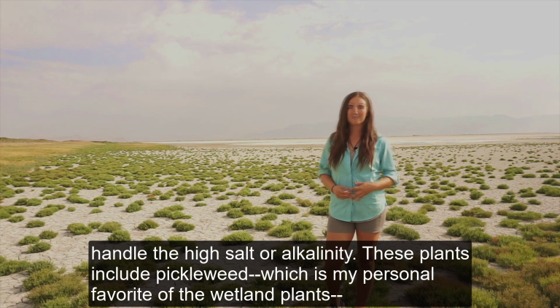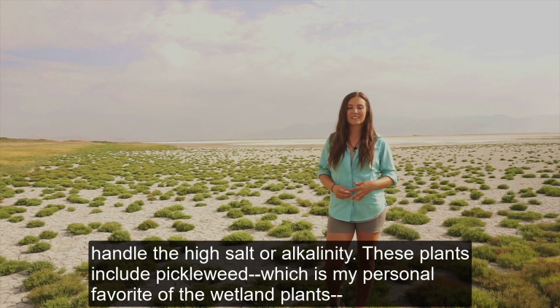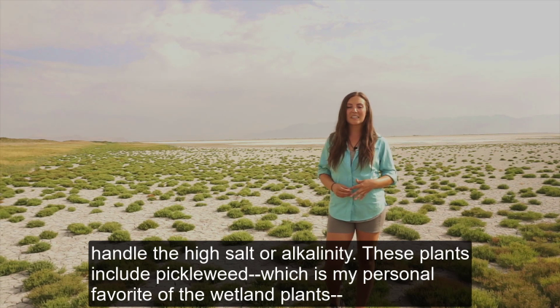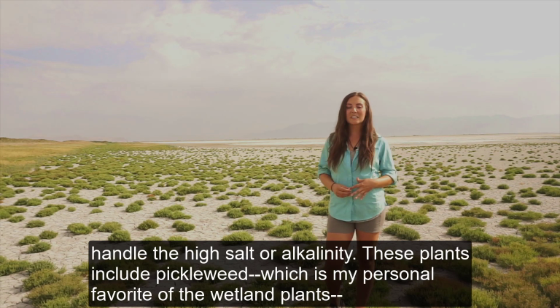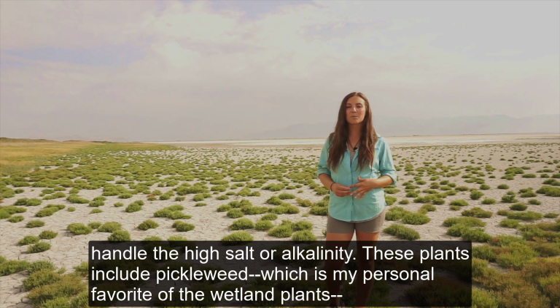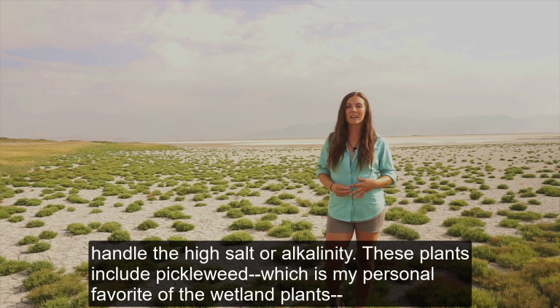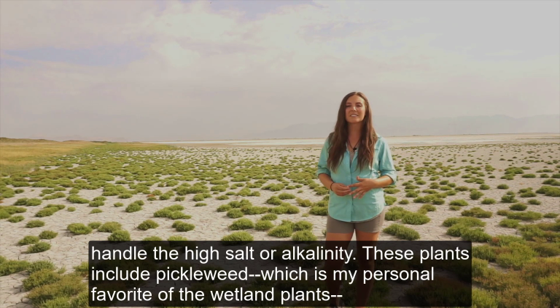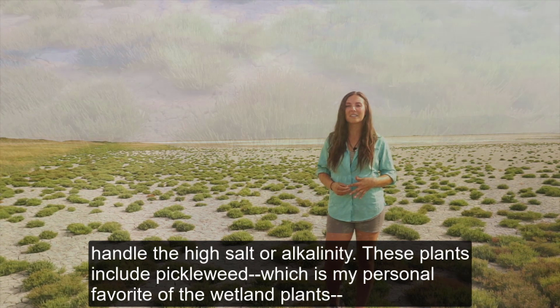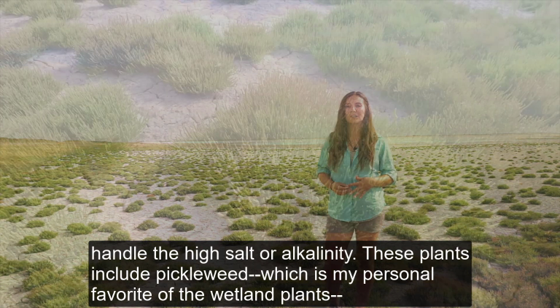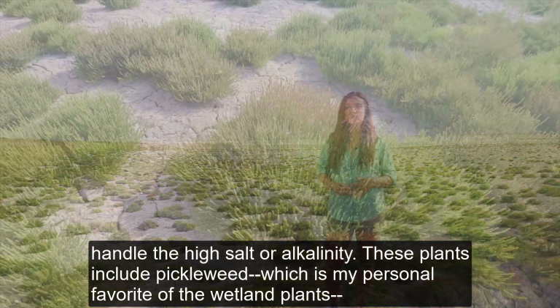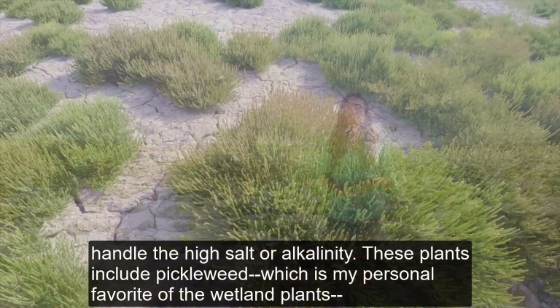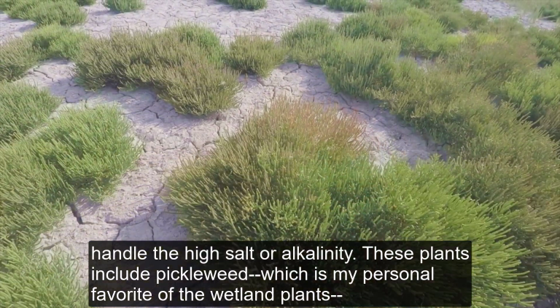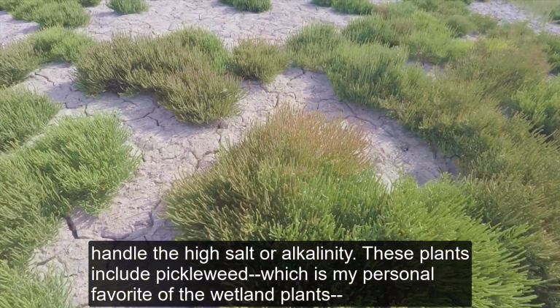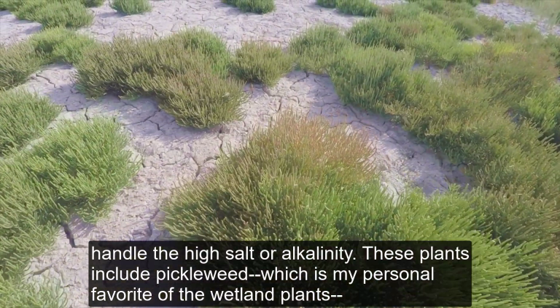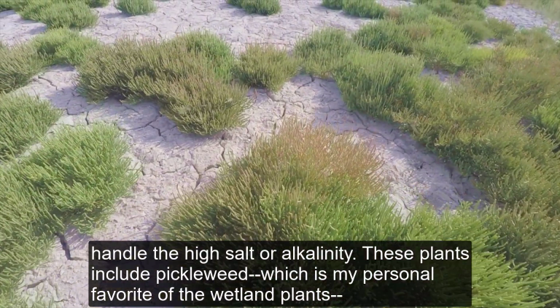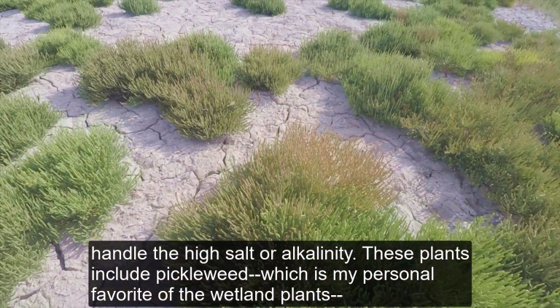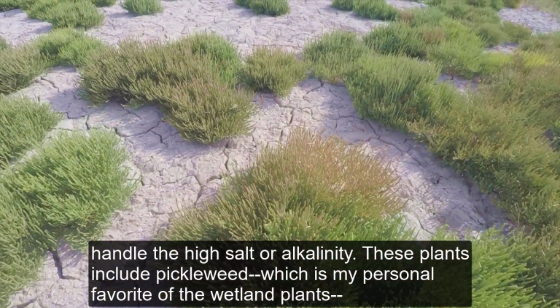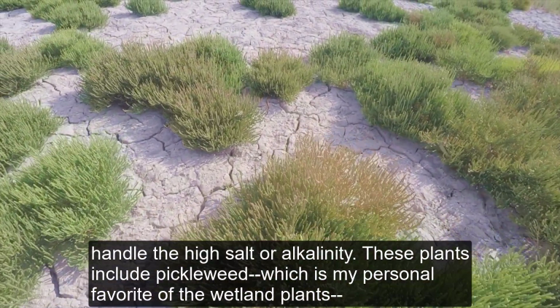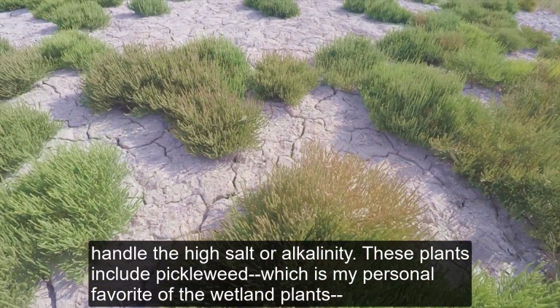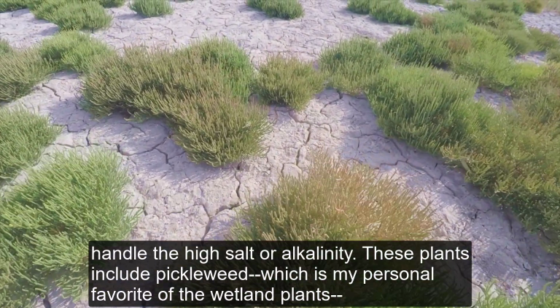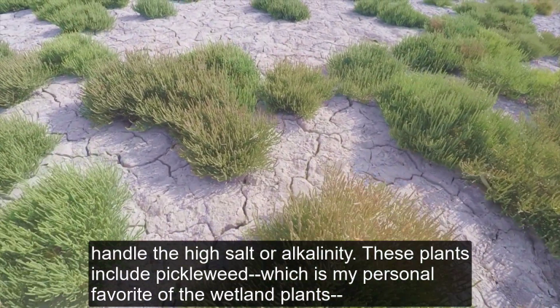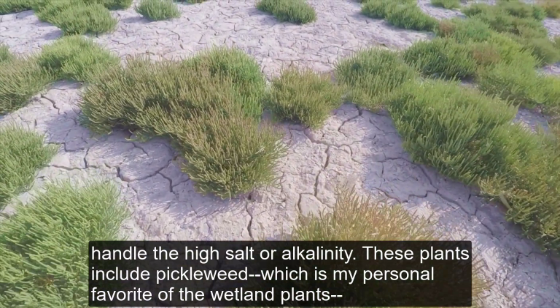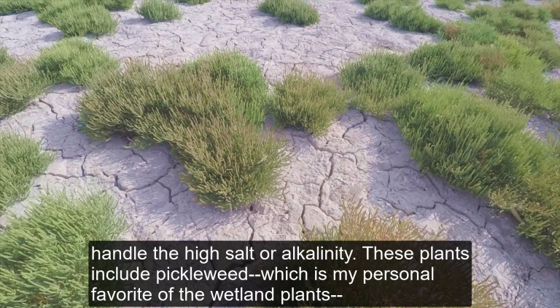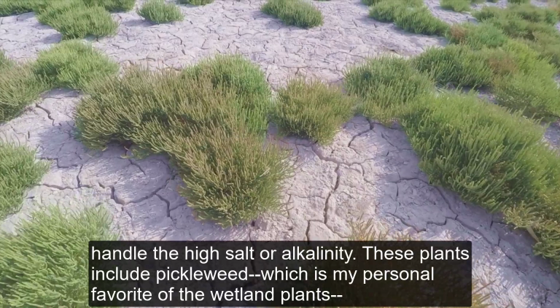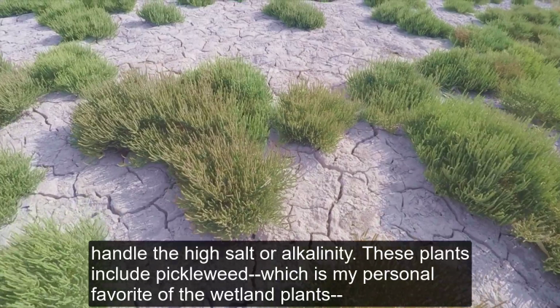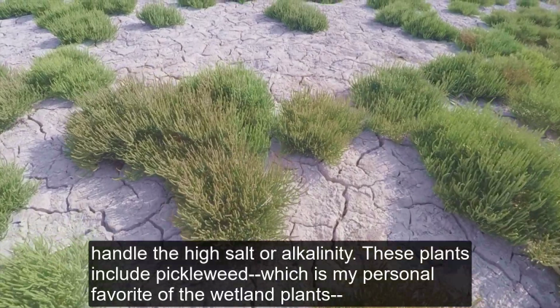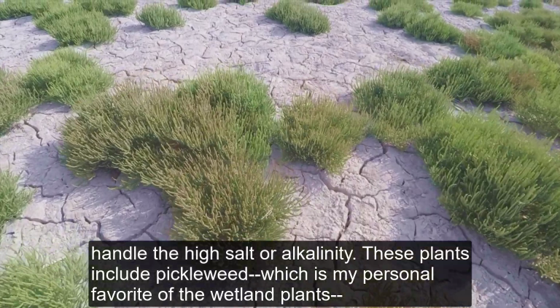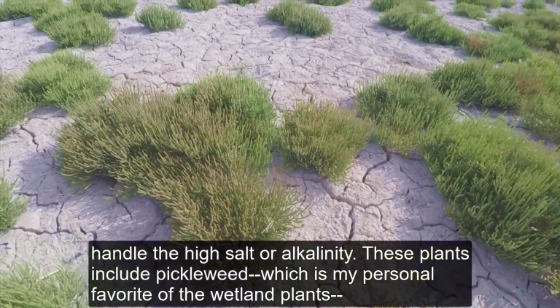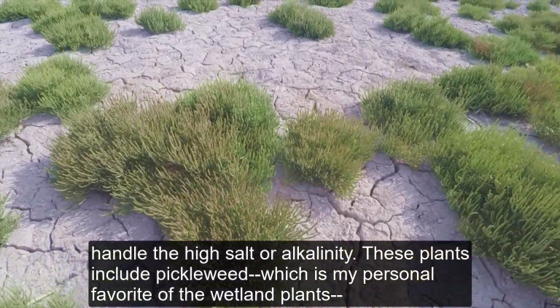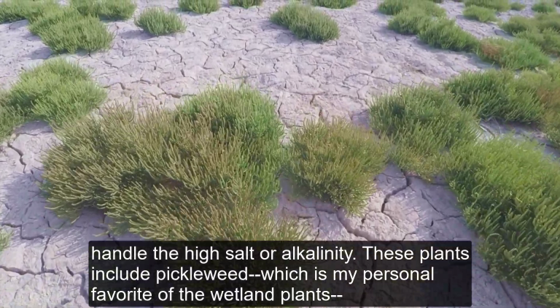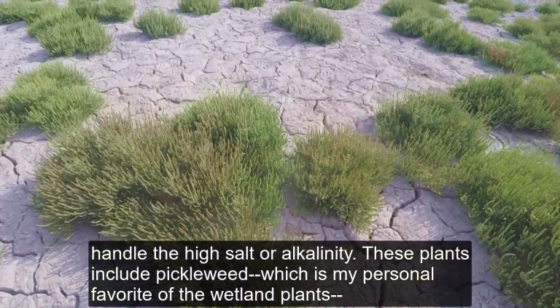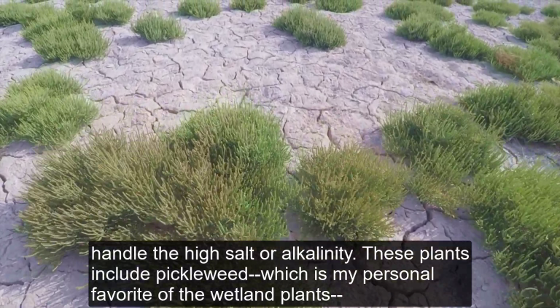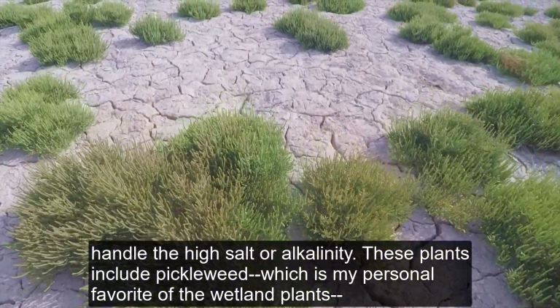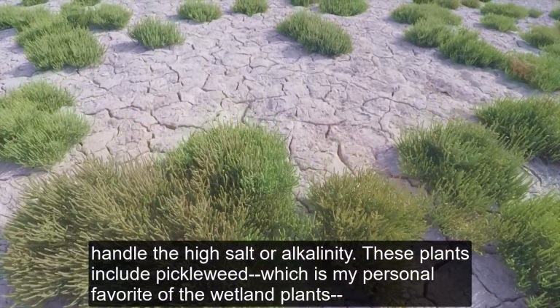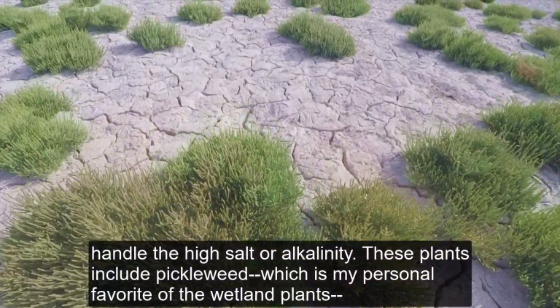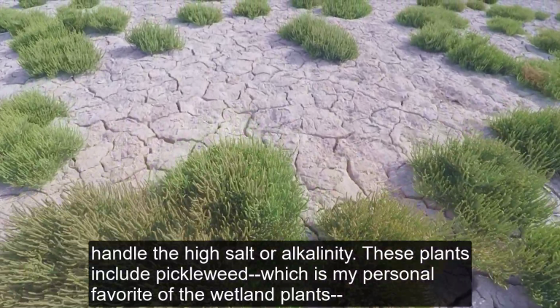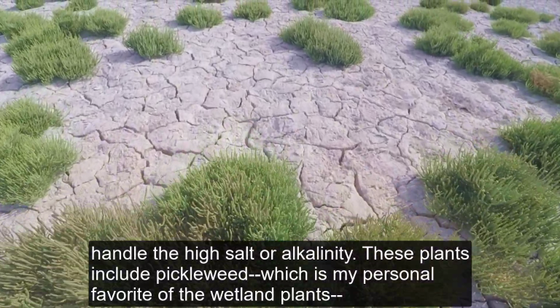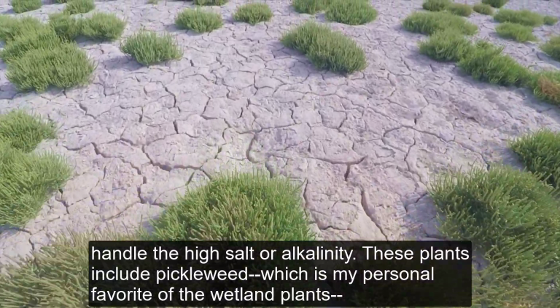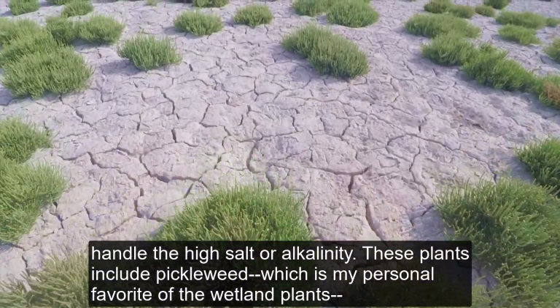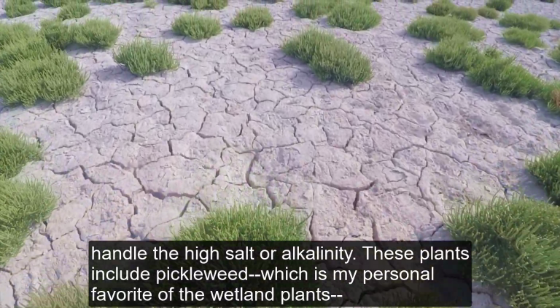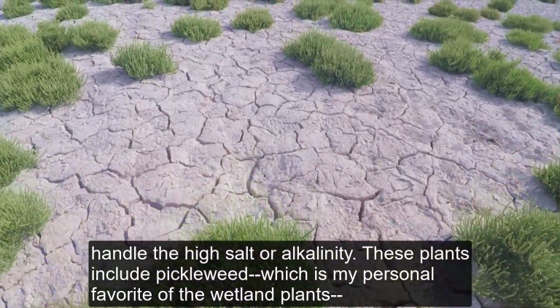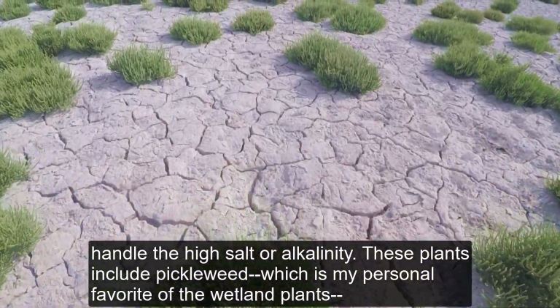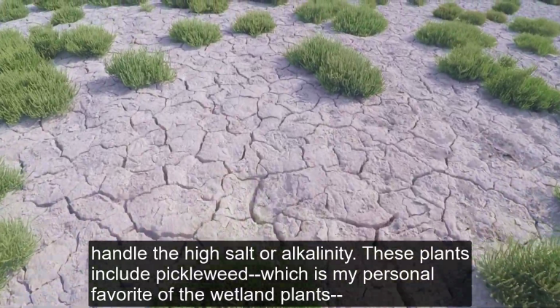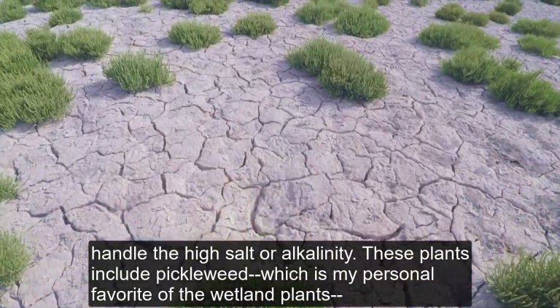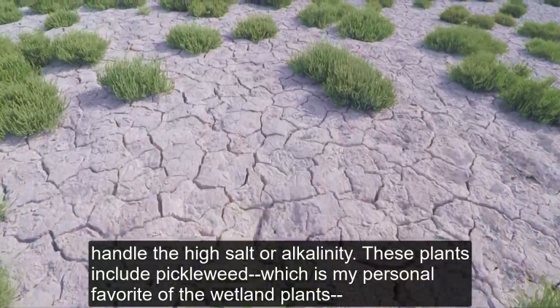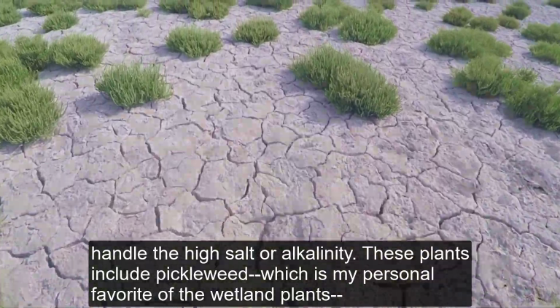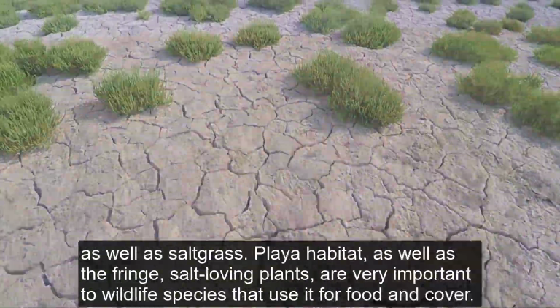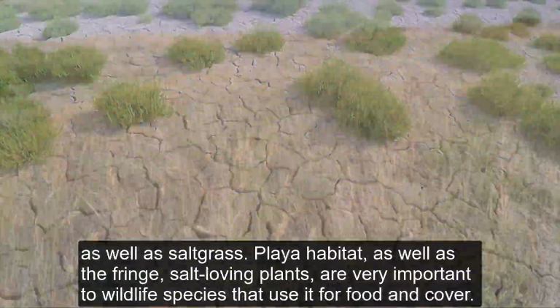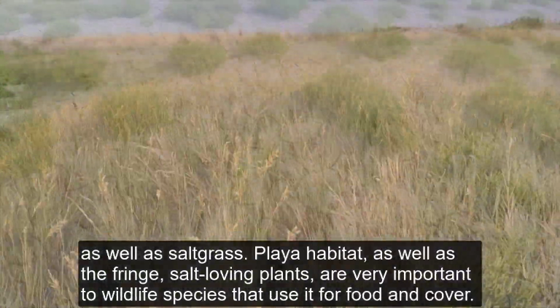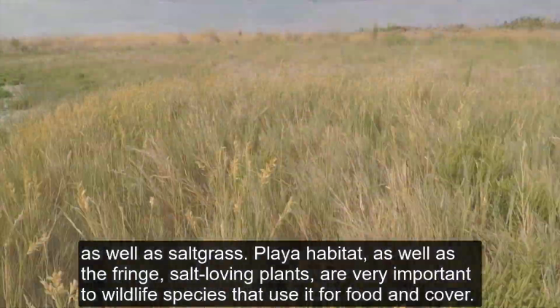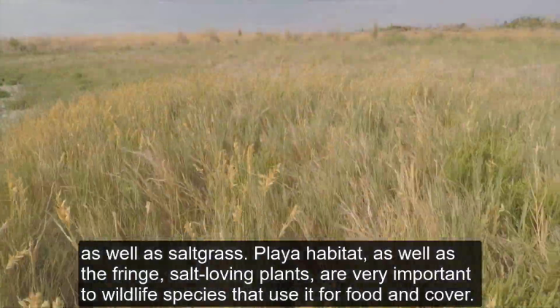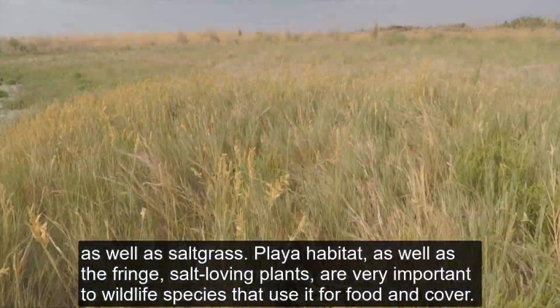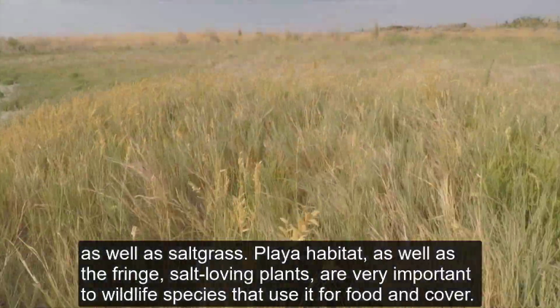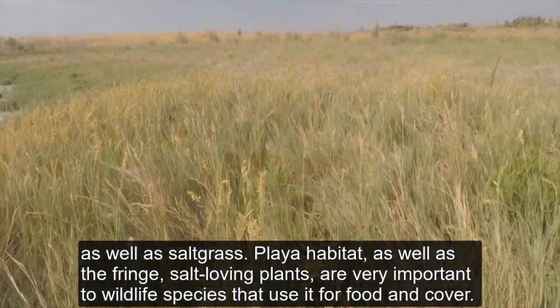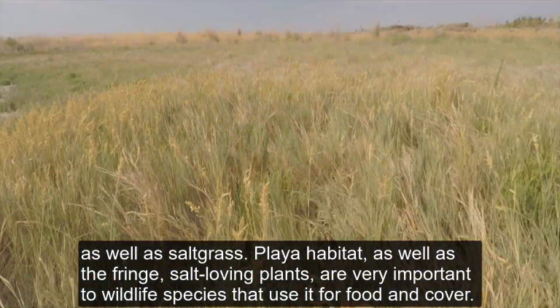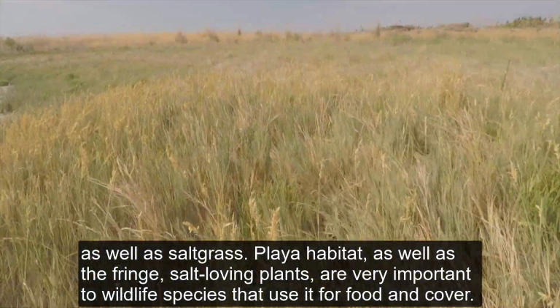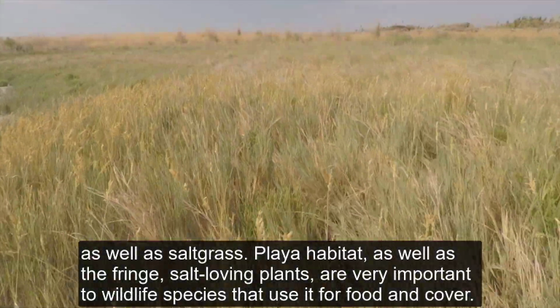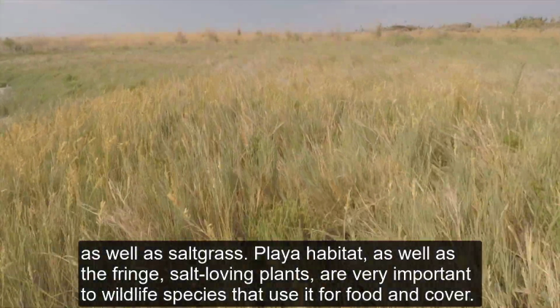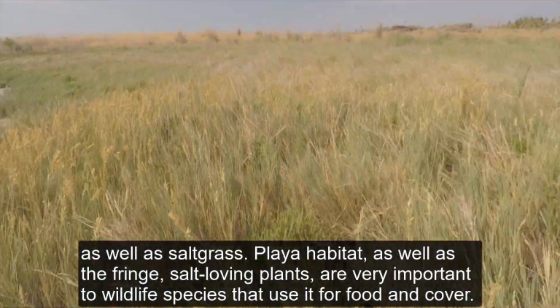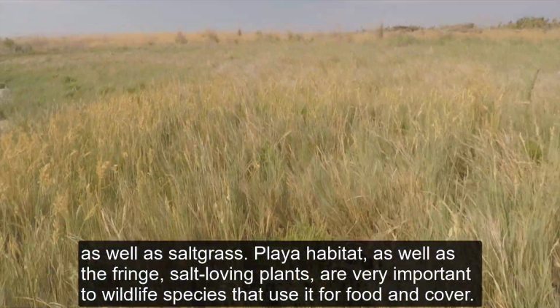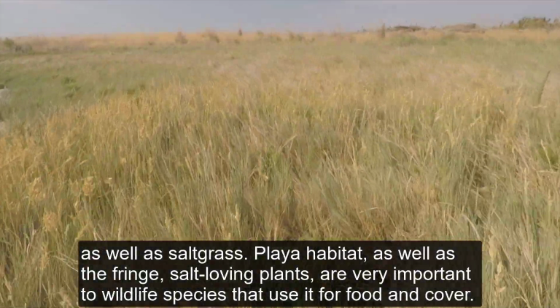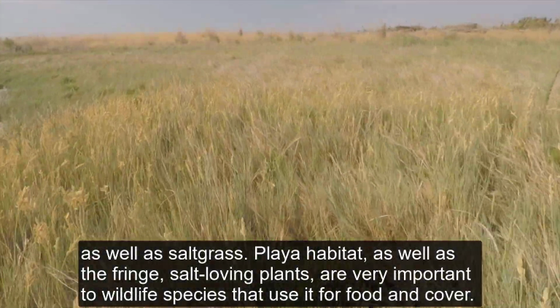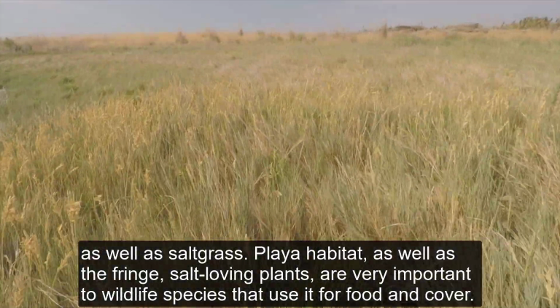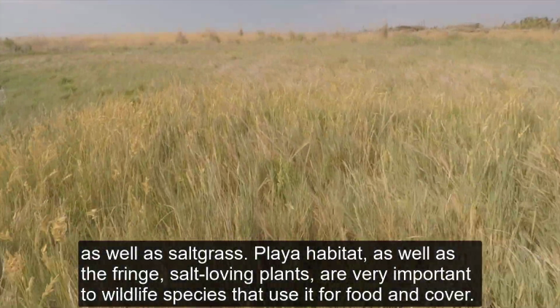These plants include pickleweed, which is my personal favorite of the wetland plants, as well as salt grass.